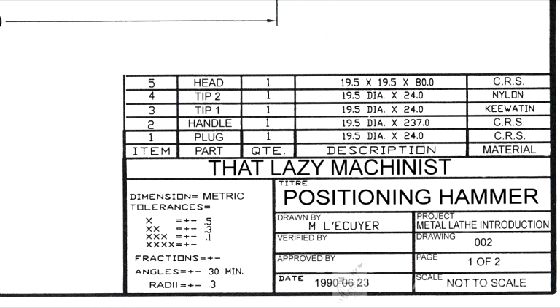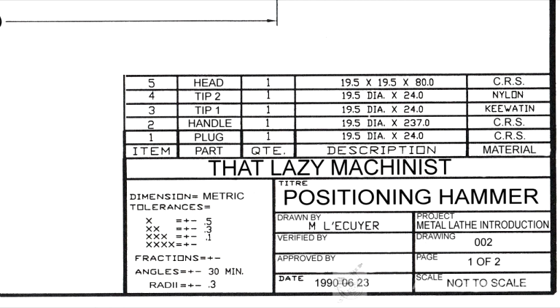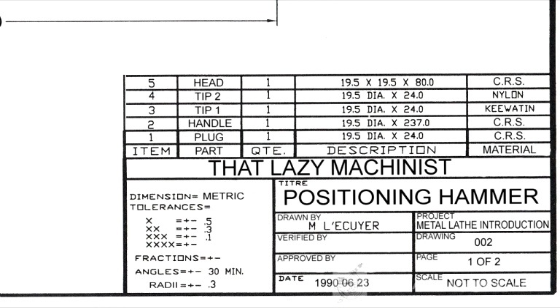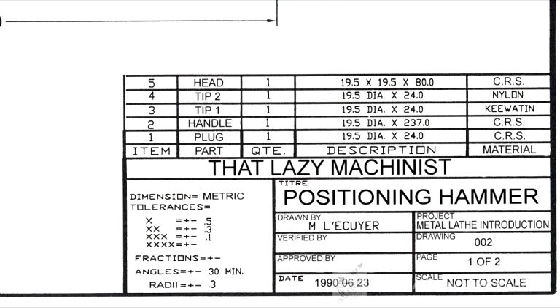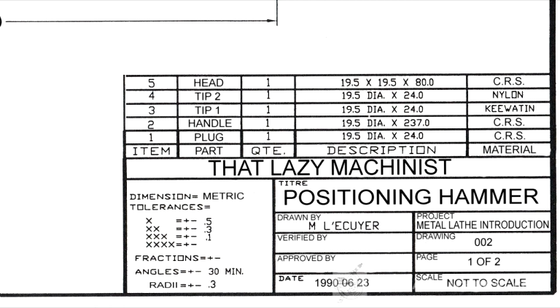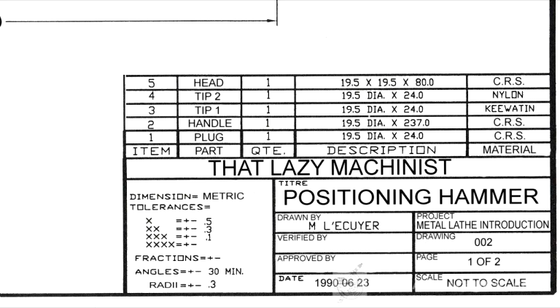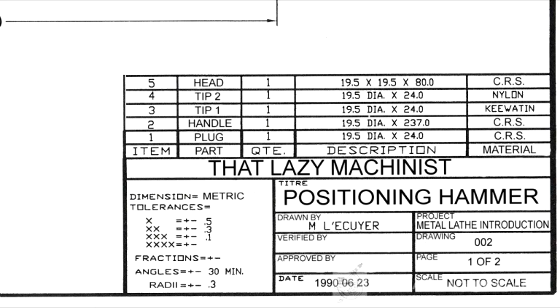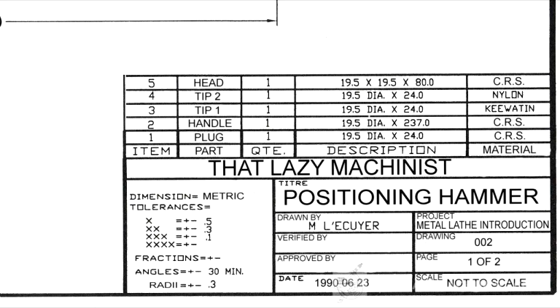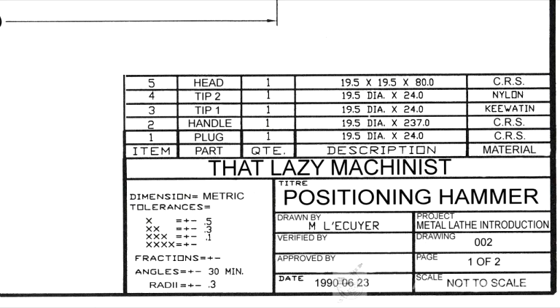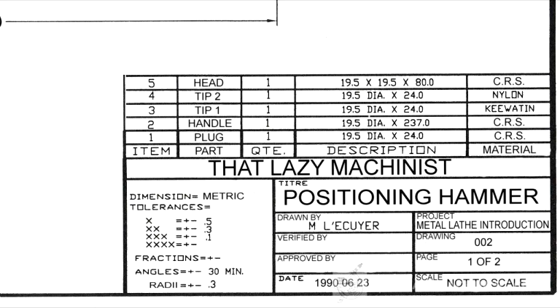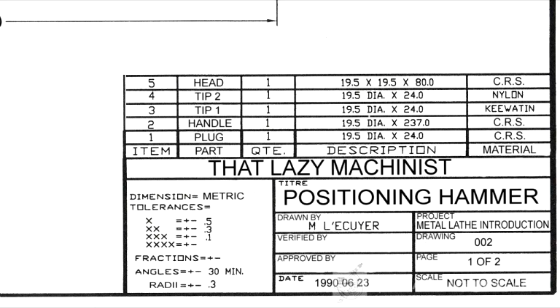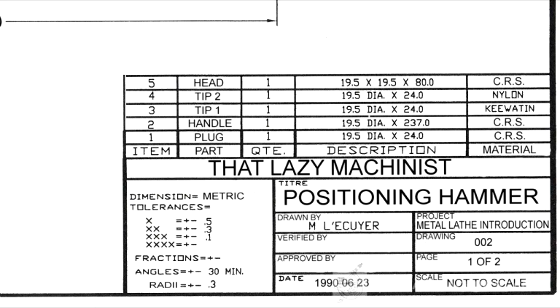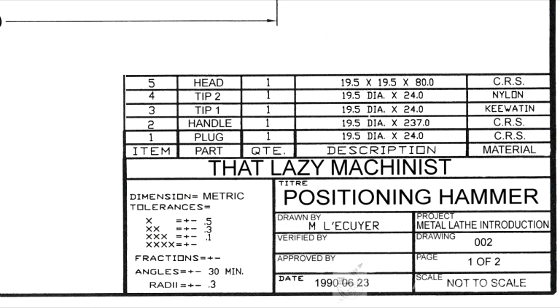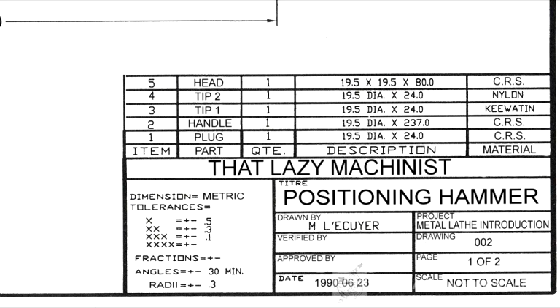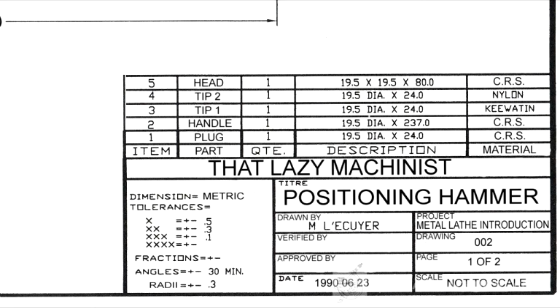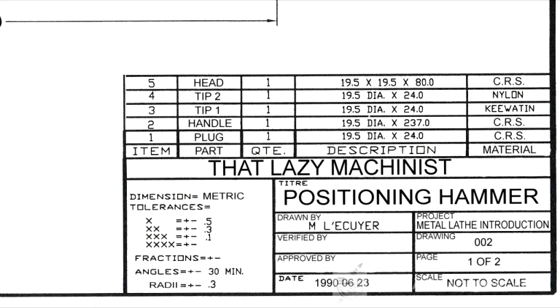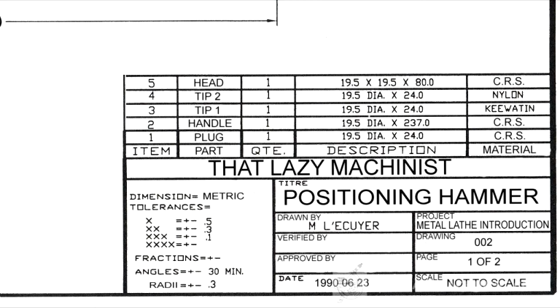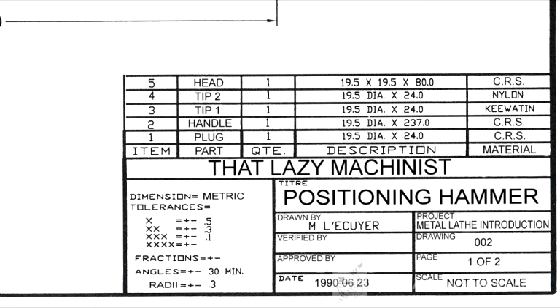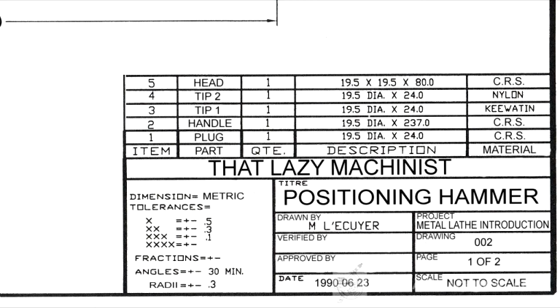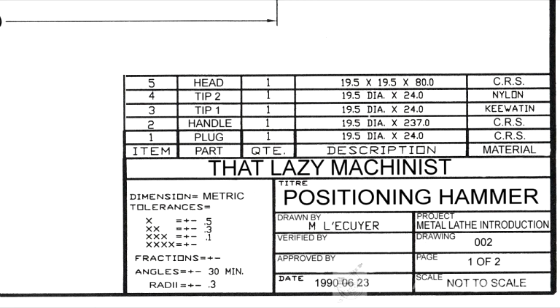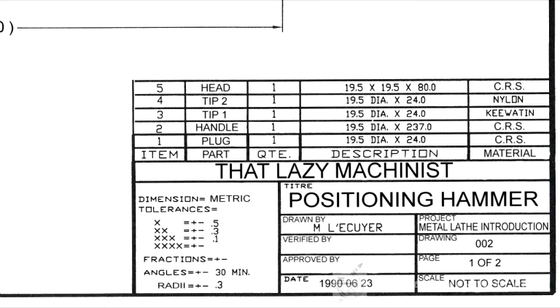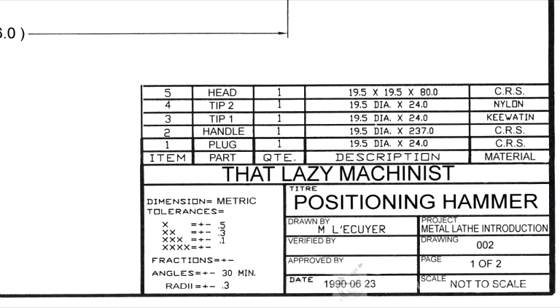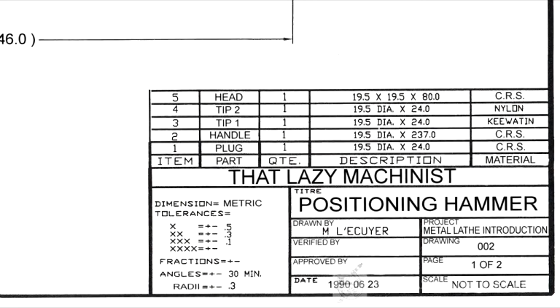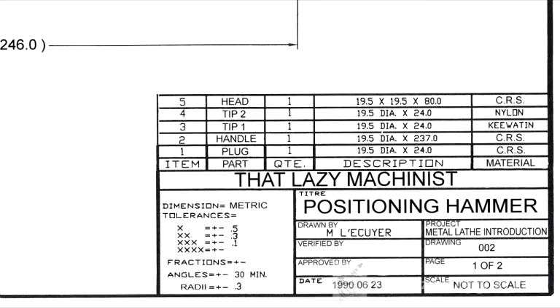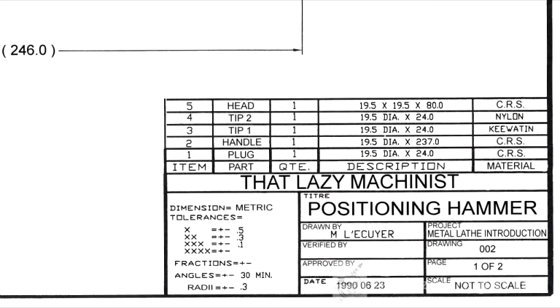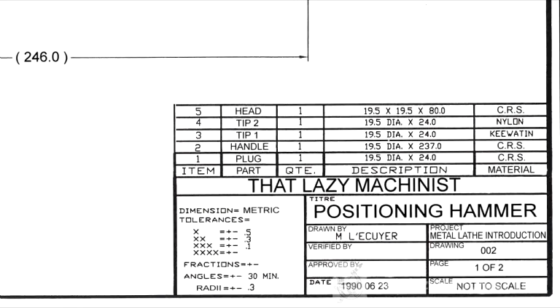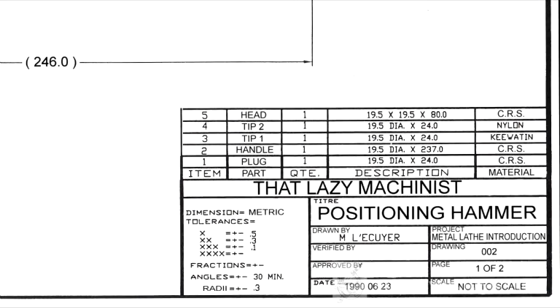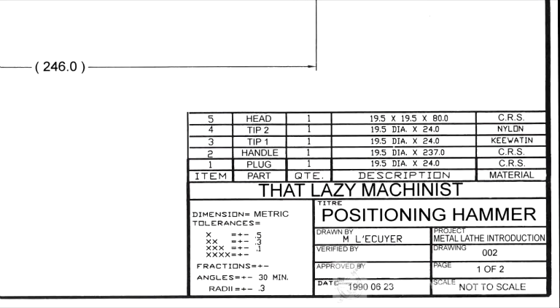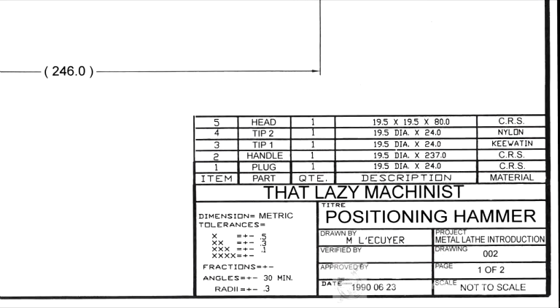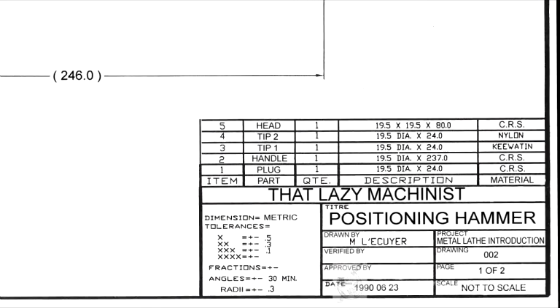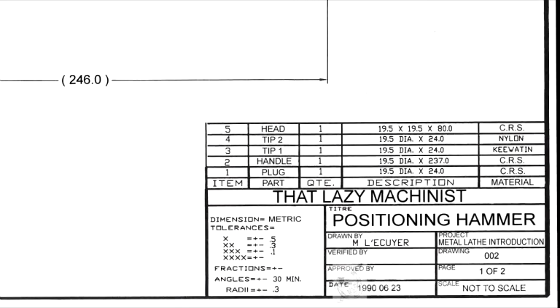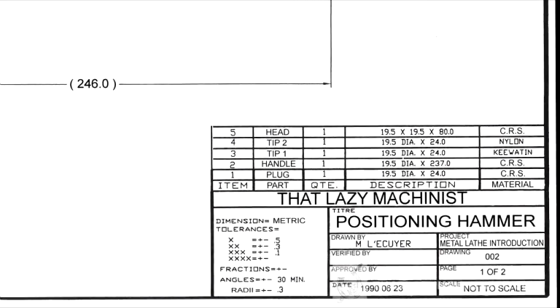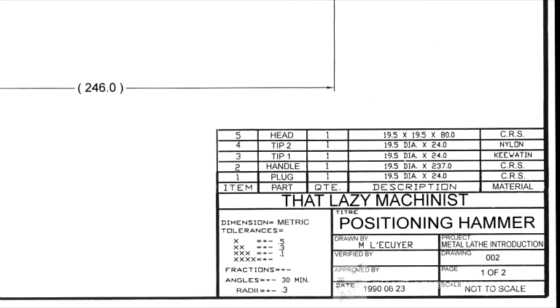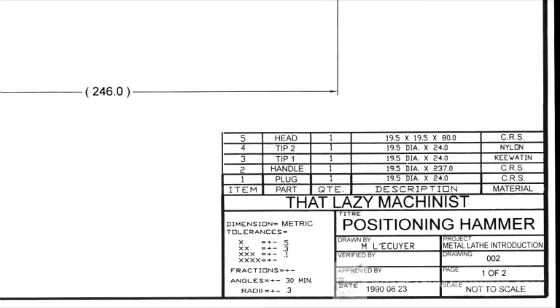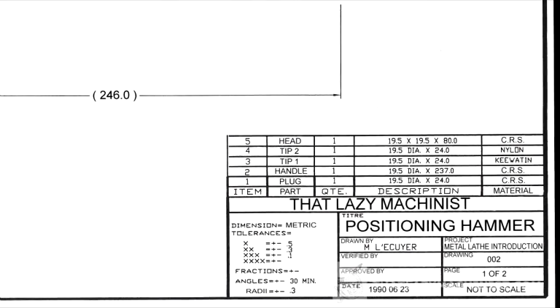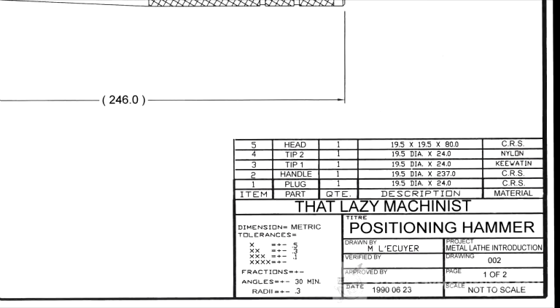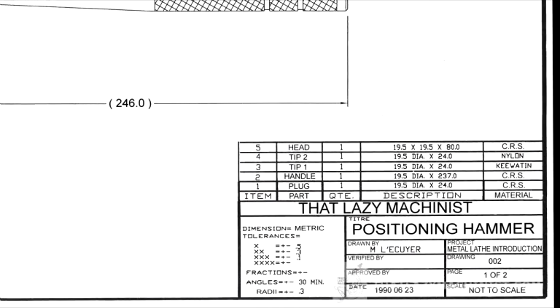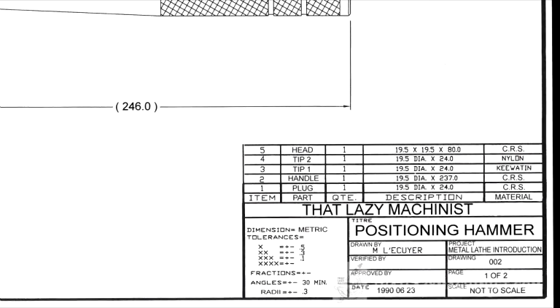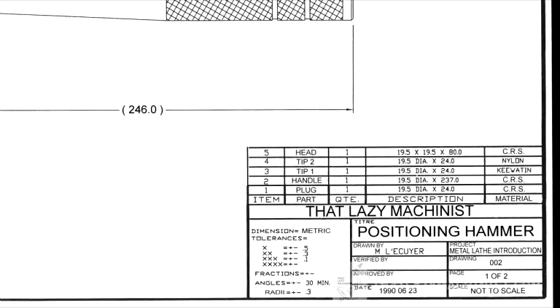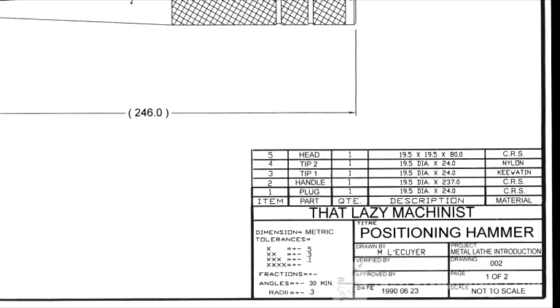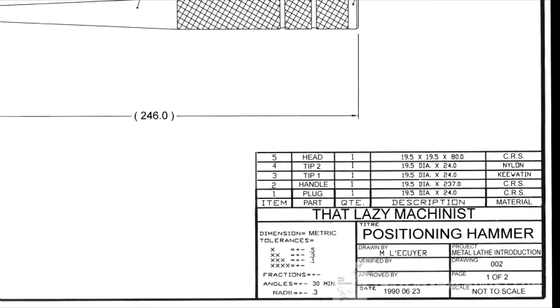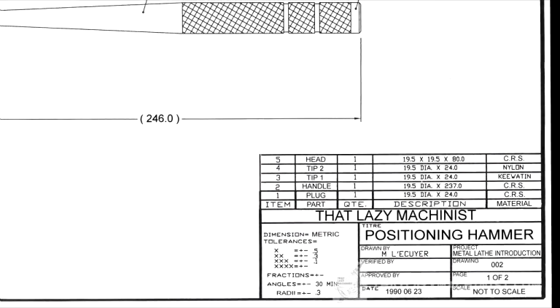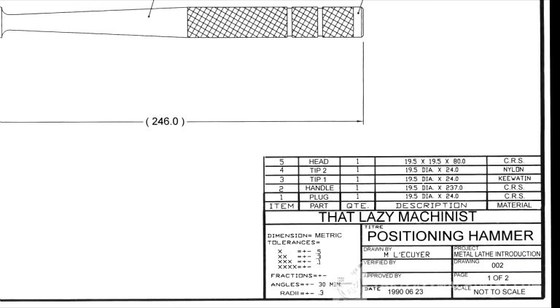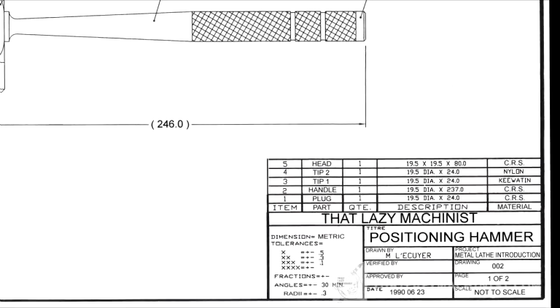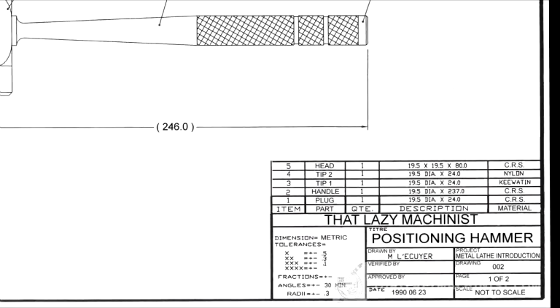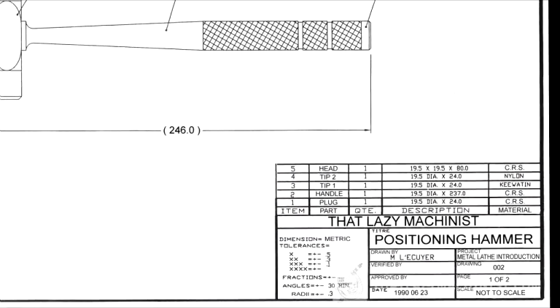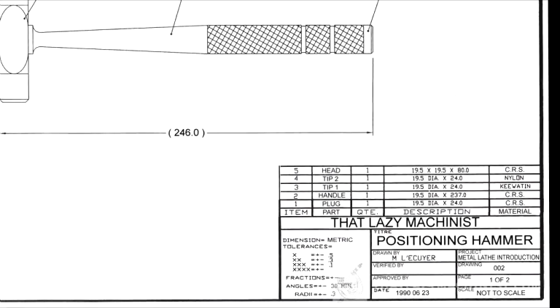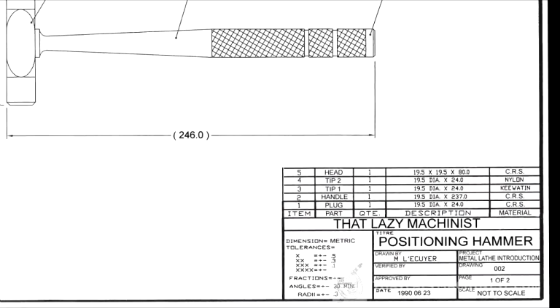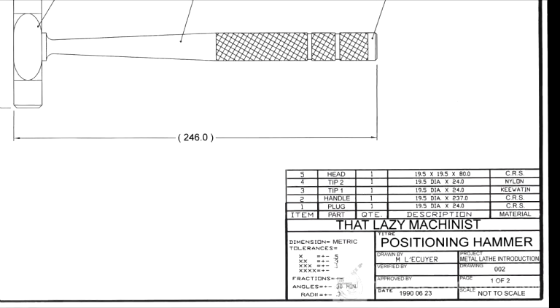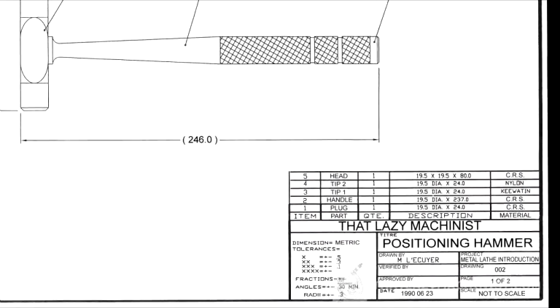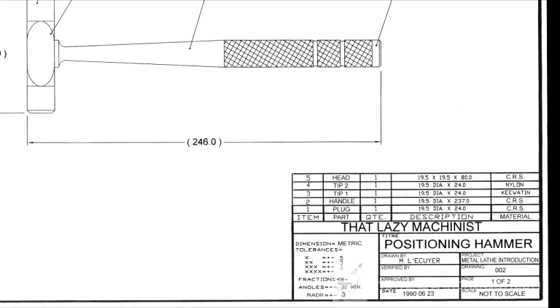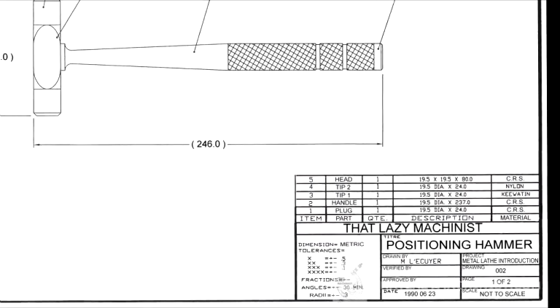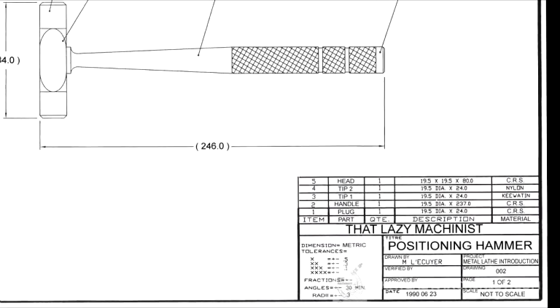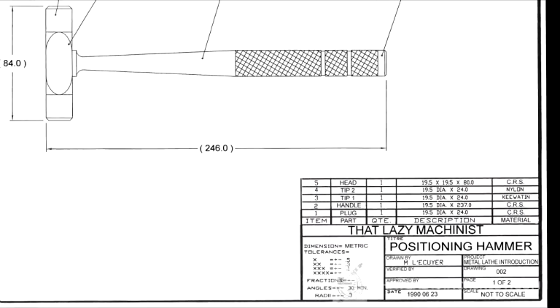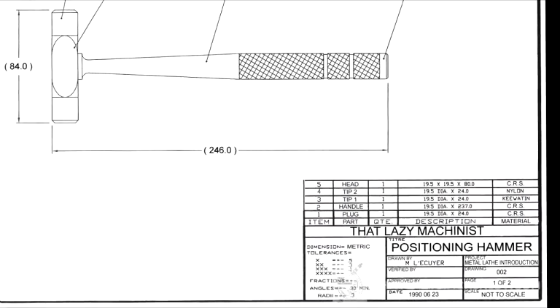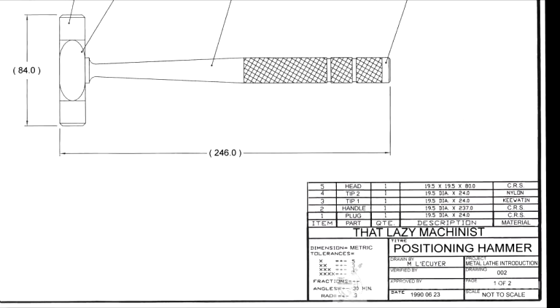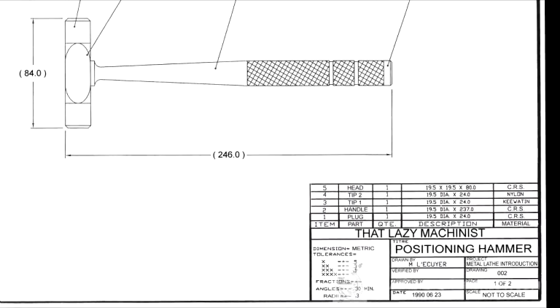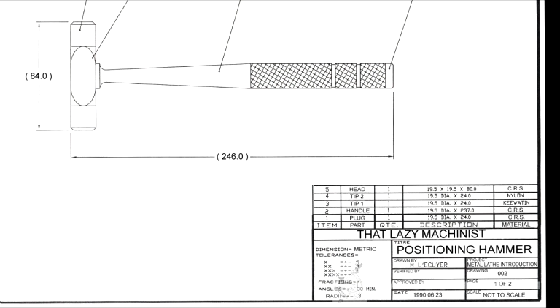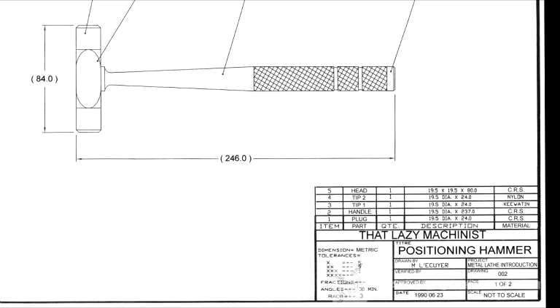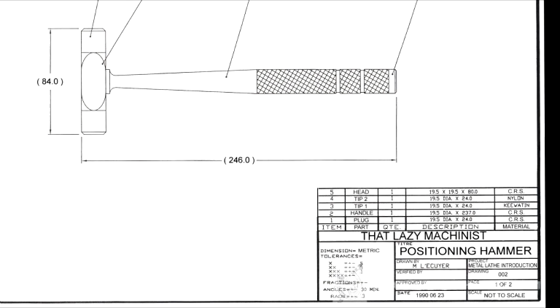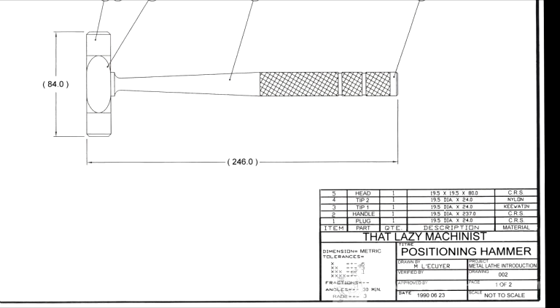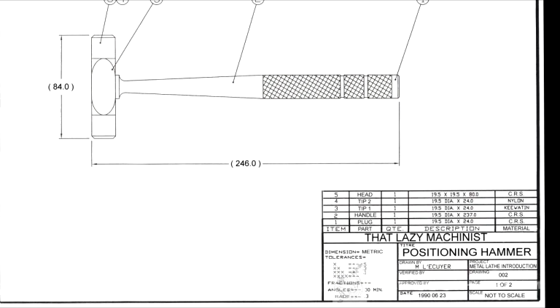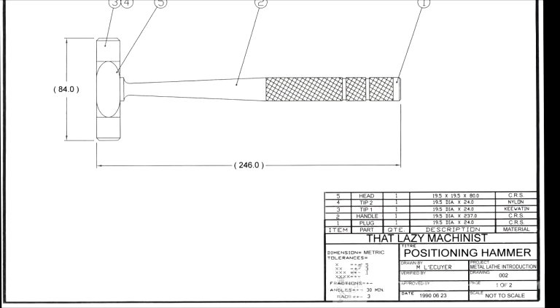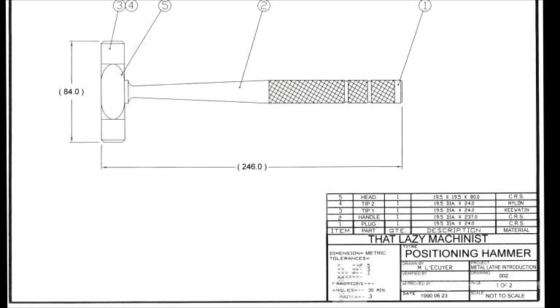A good example of the type of error that can occur when you don't pay attention to the bill of materials is when a person produces the wrong number of parts — in other words, they produced only one unit when they should have produced two or three.